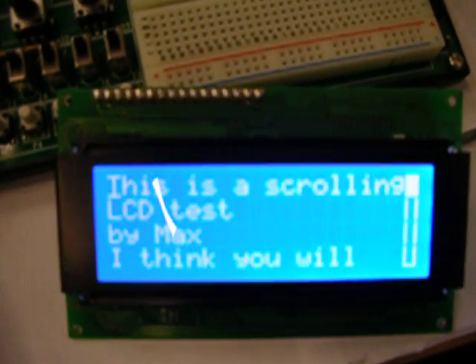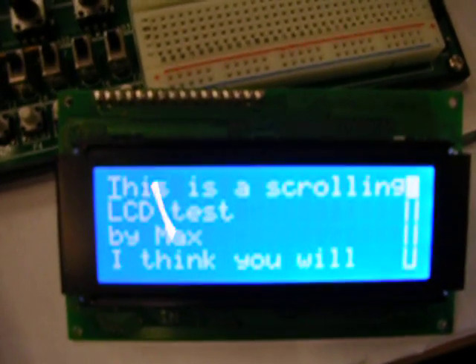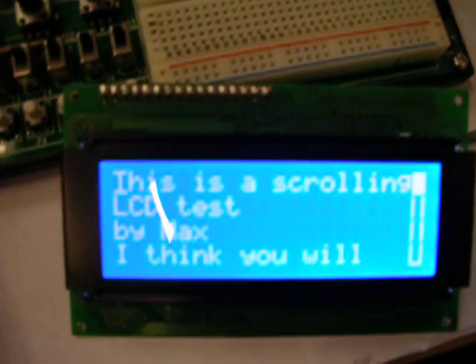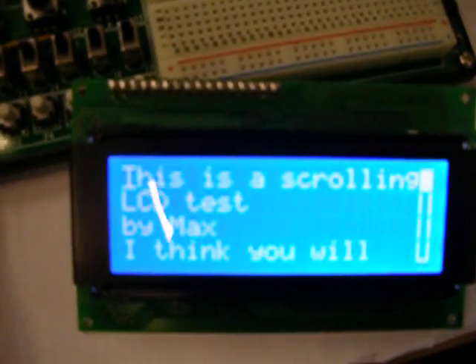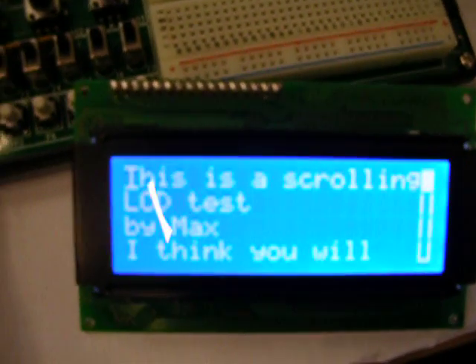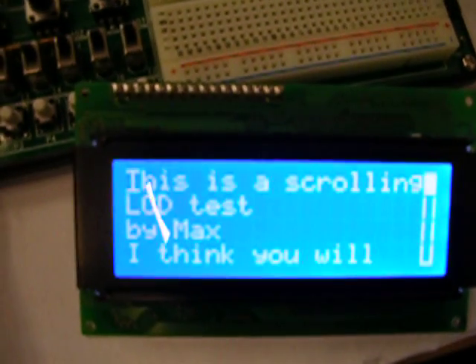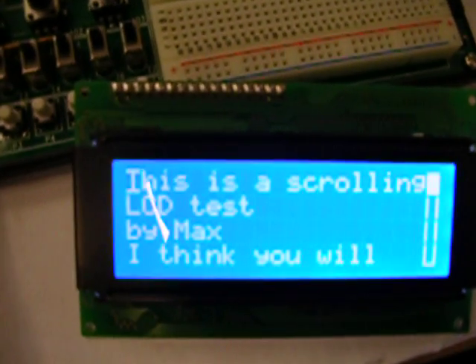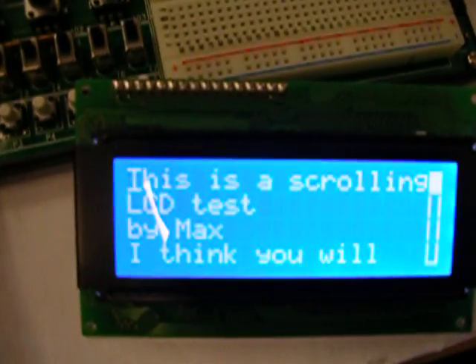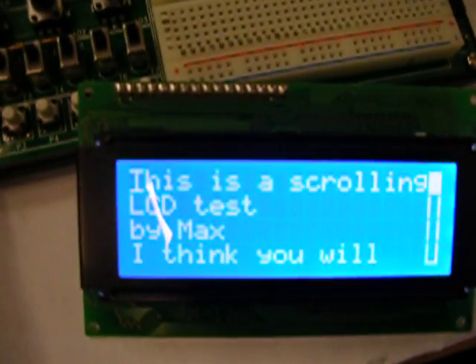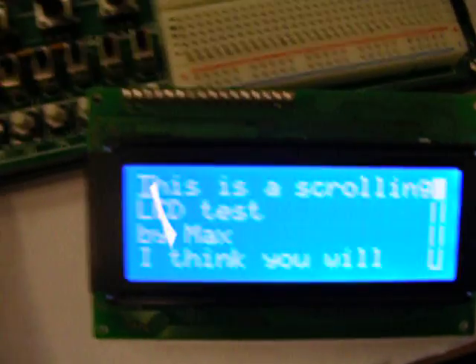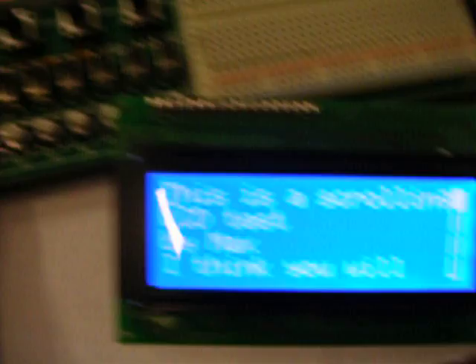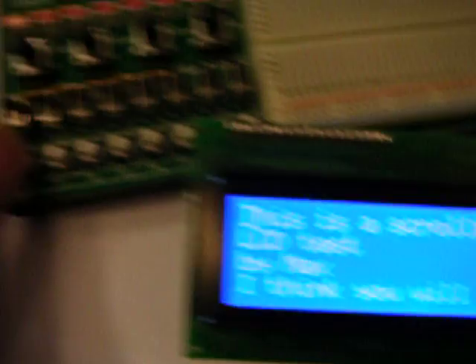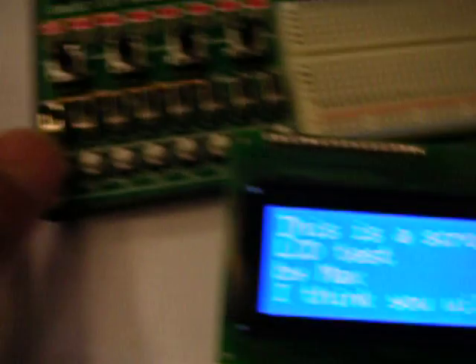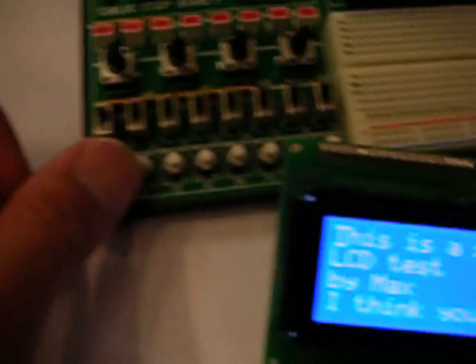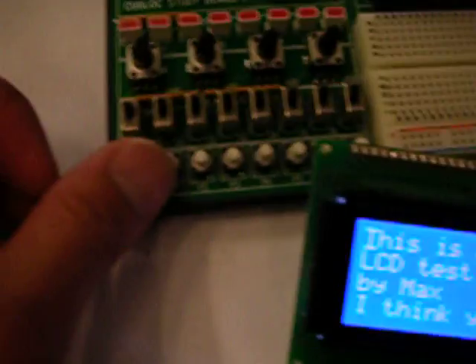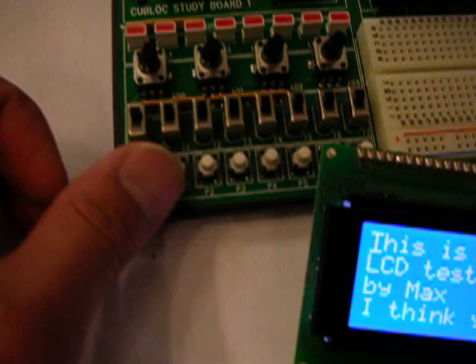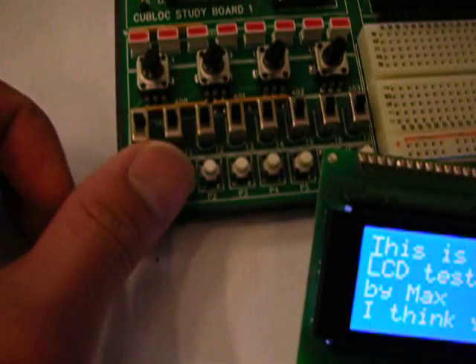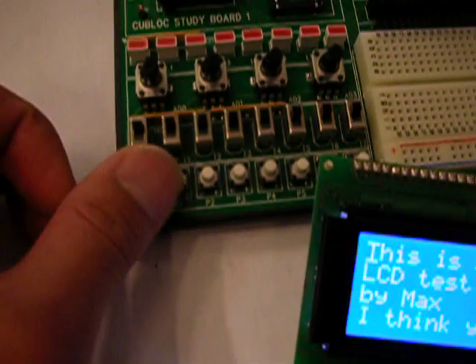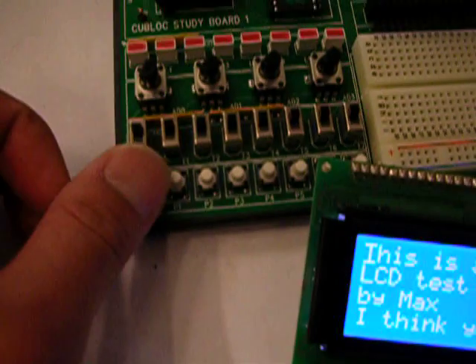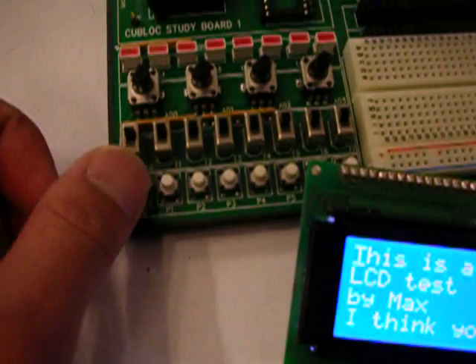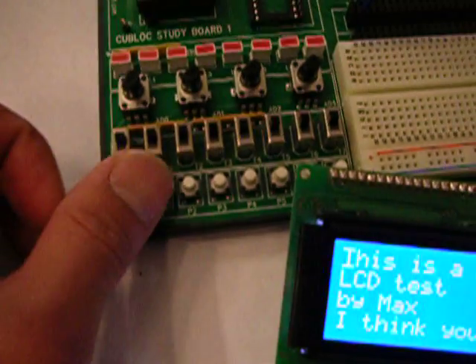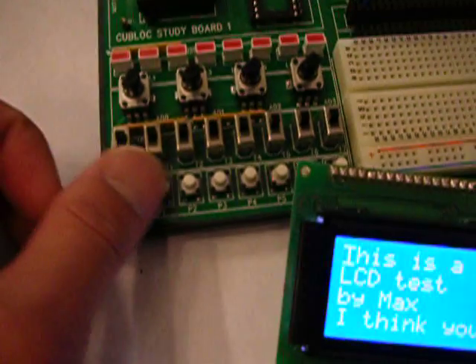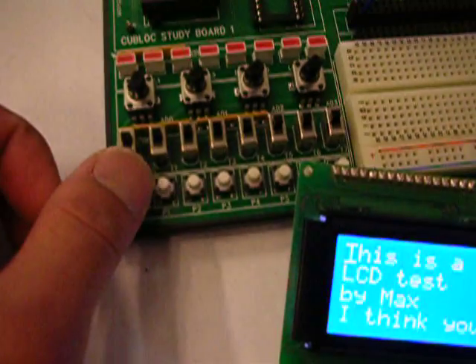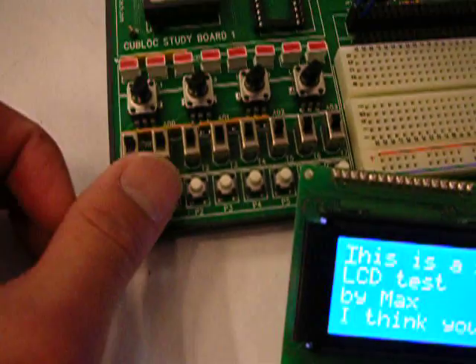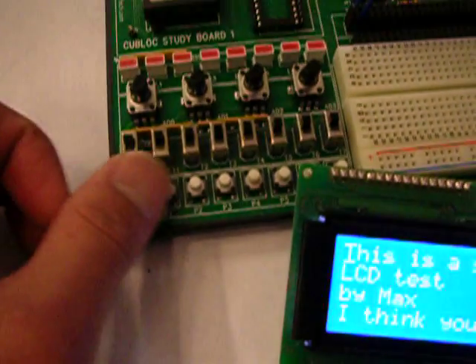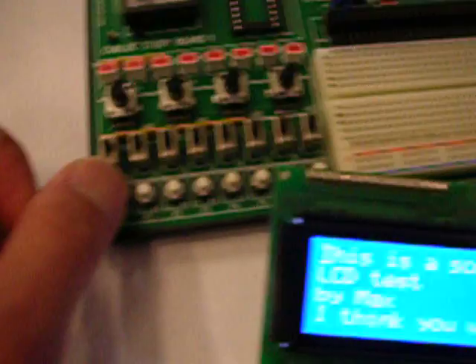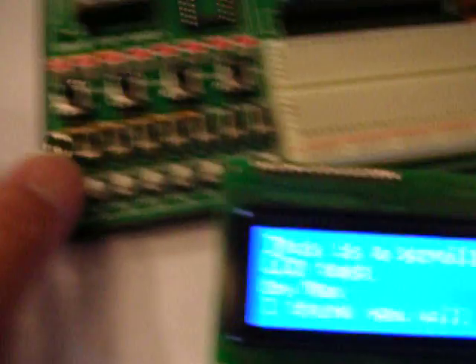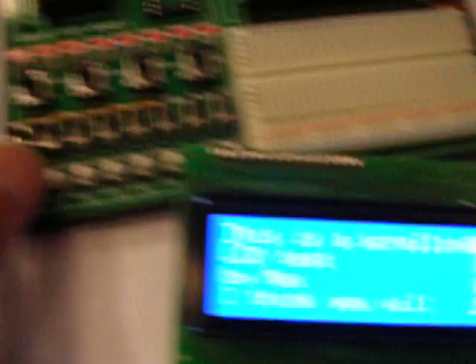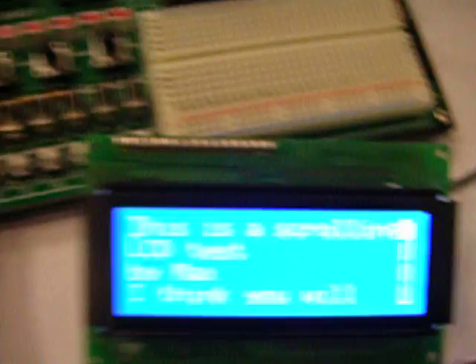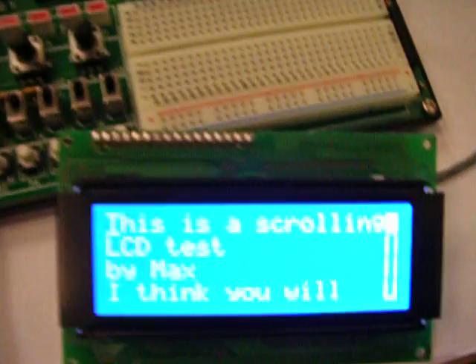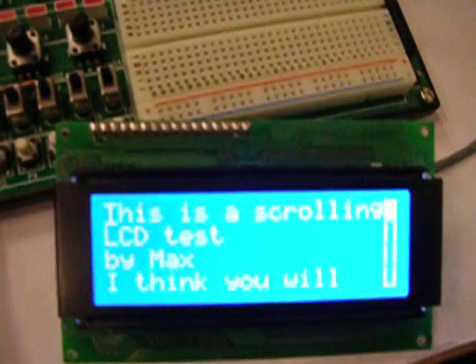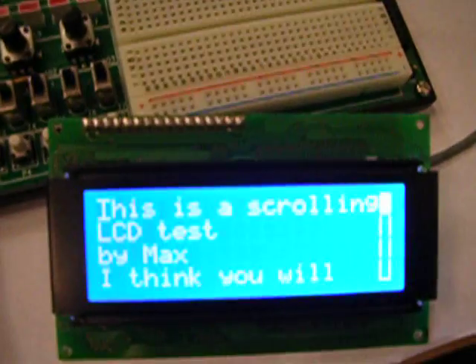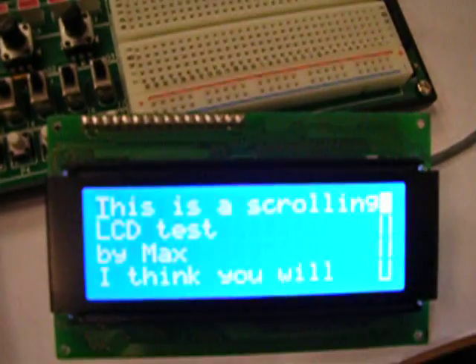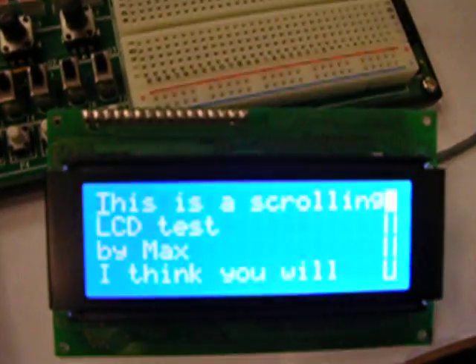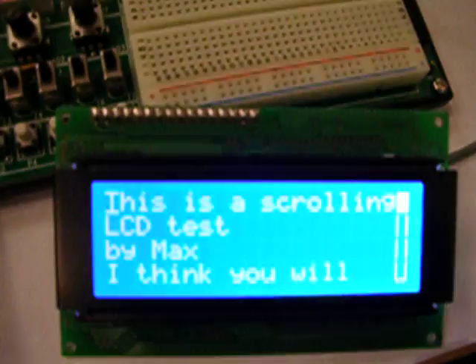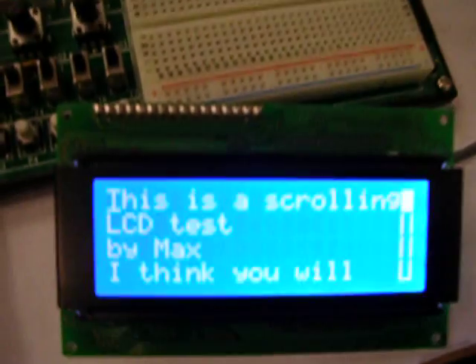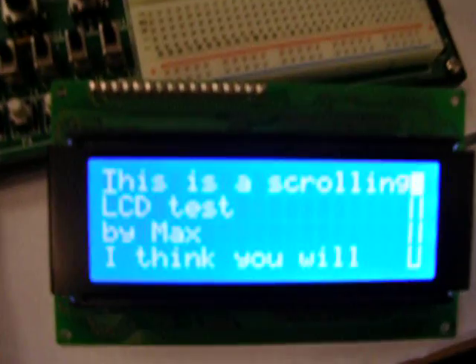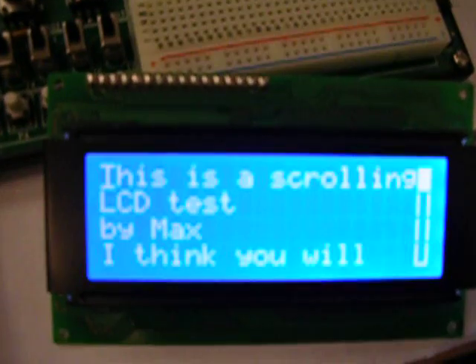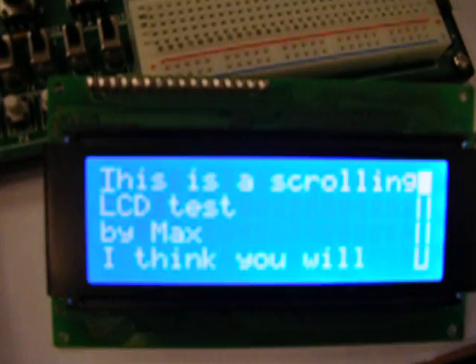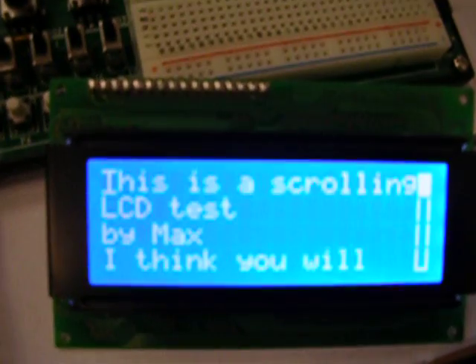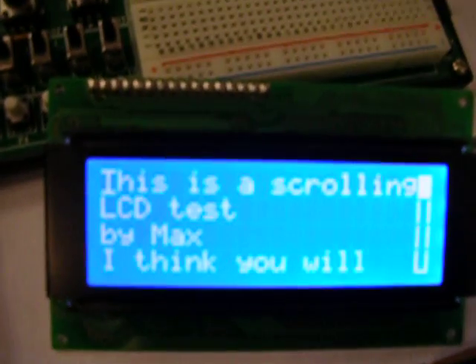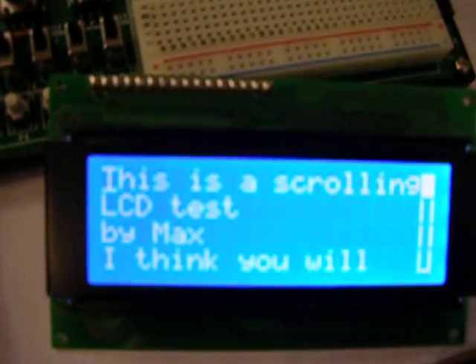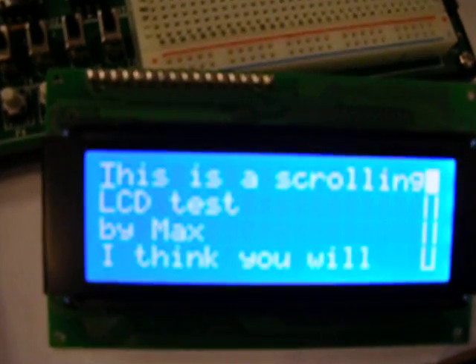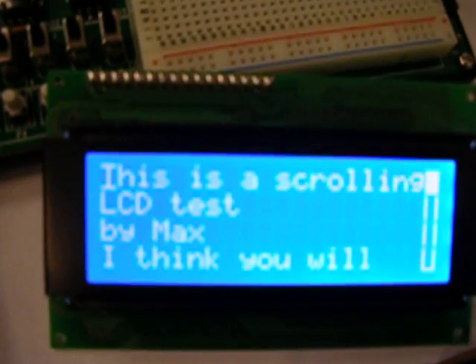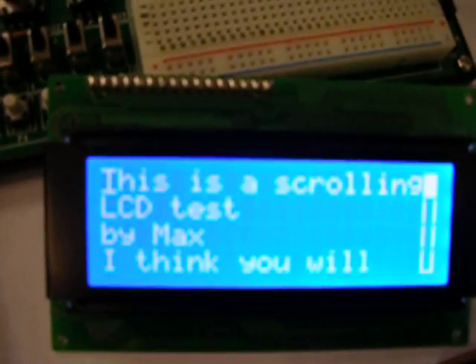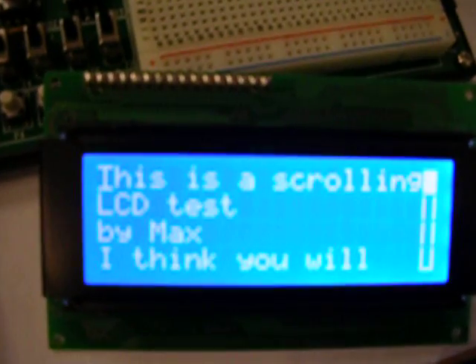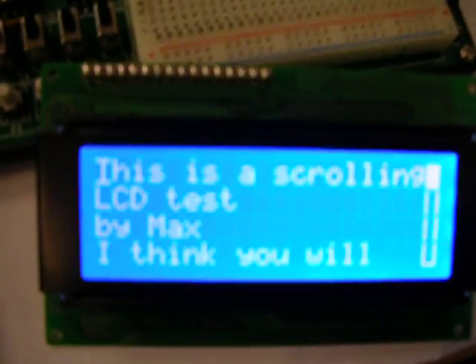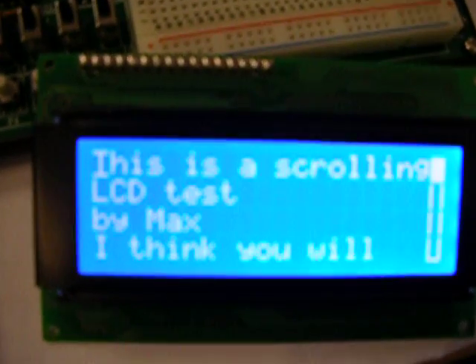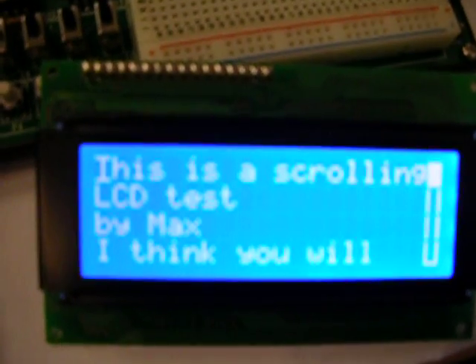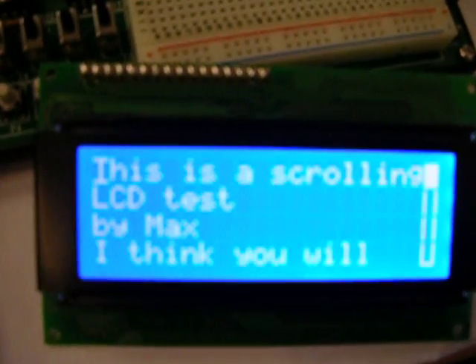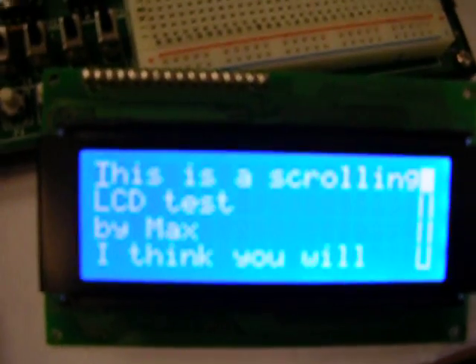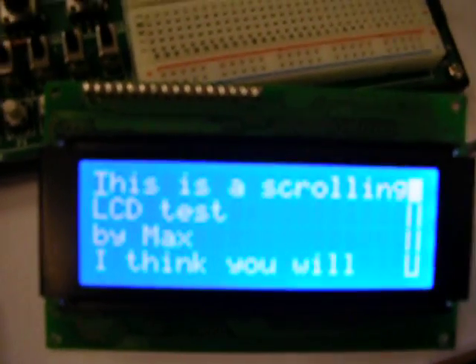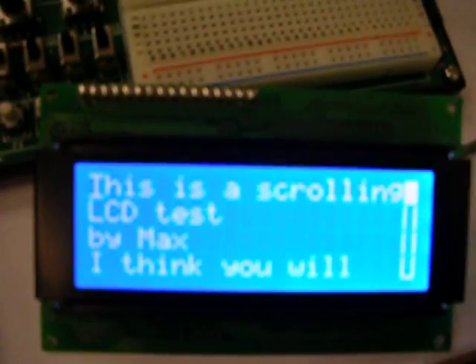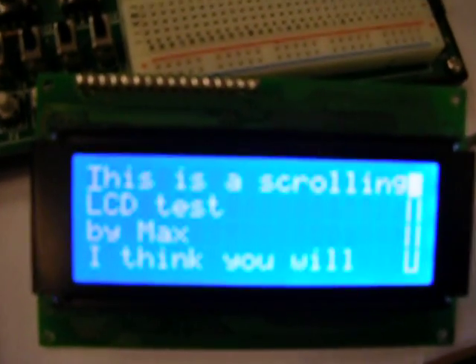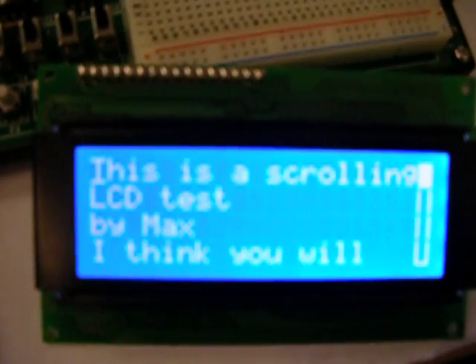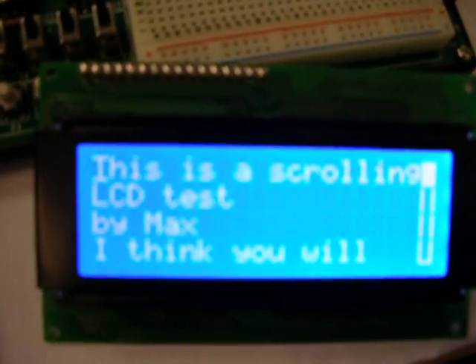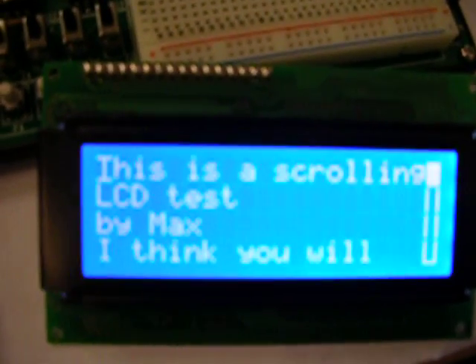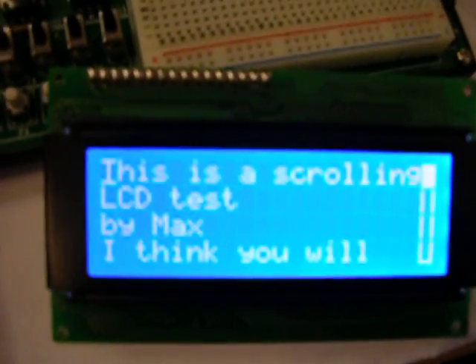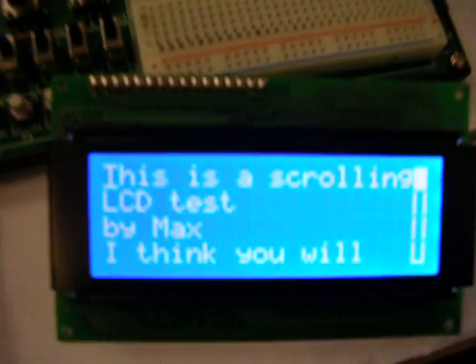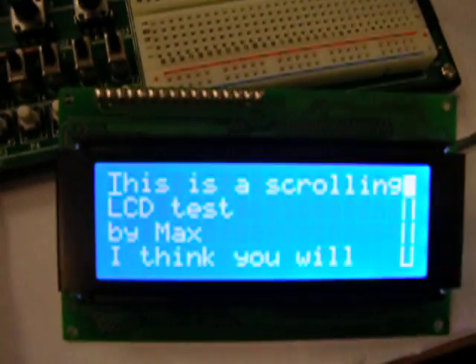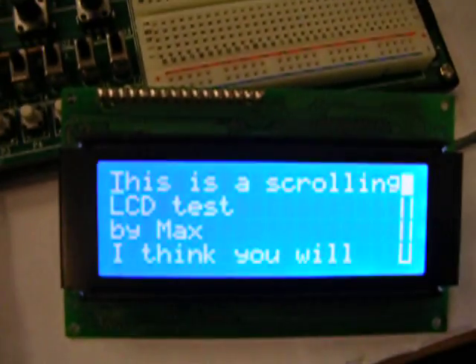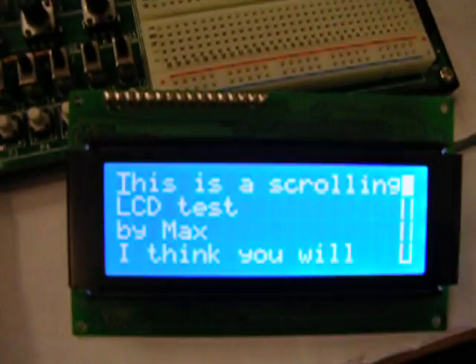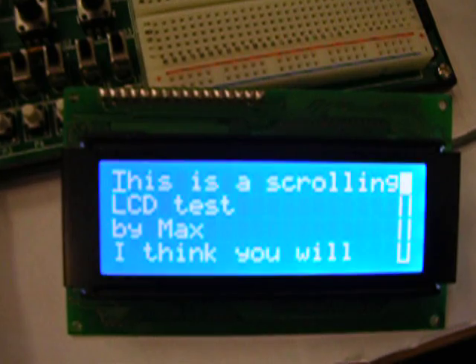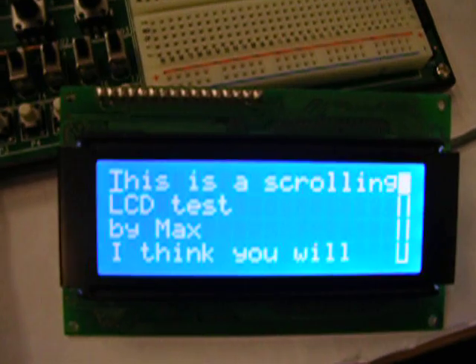This is the first page. We can use these two buttons here. This is a scrolling LCD test by Max.